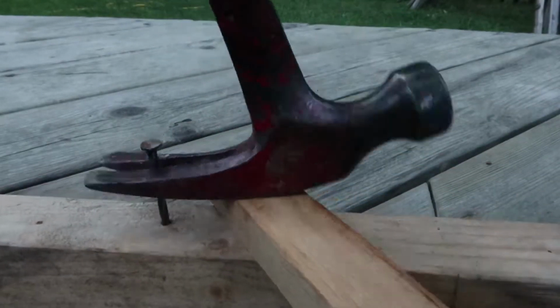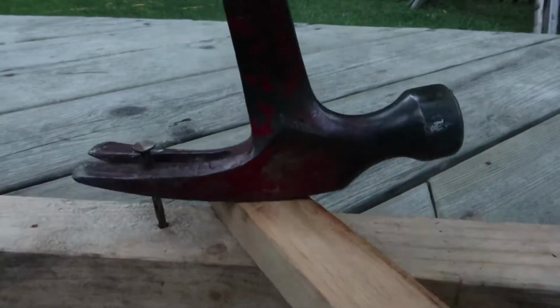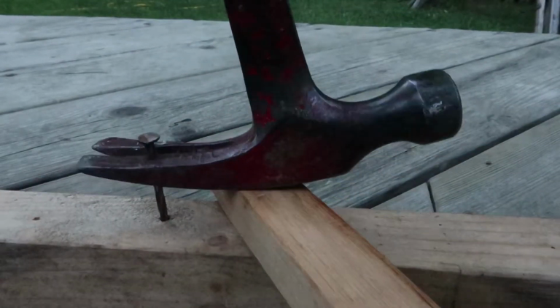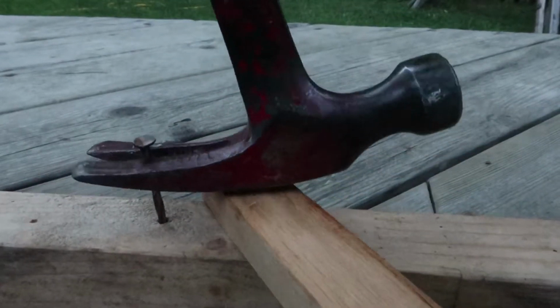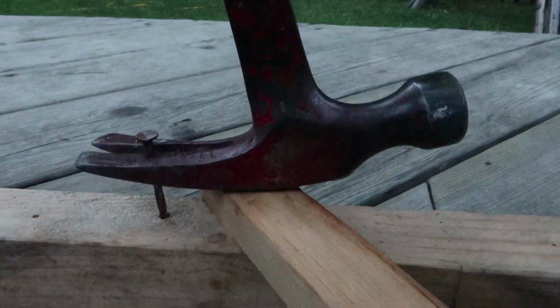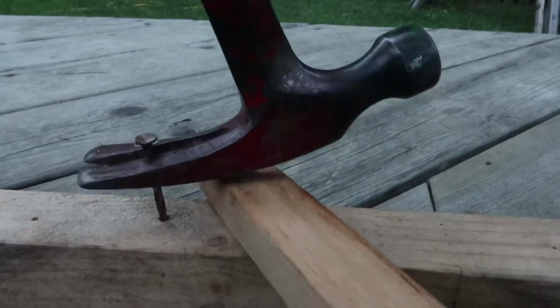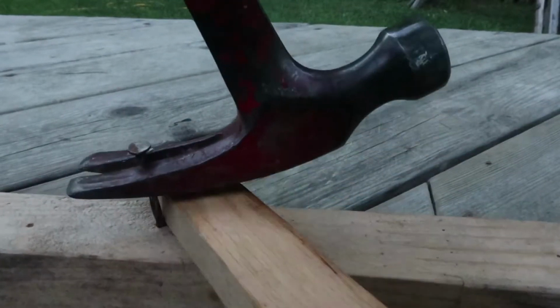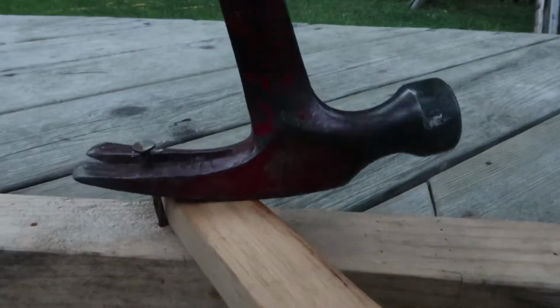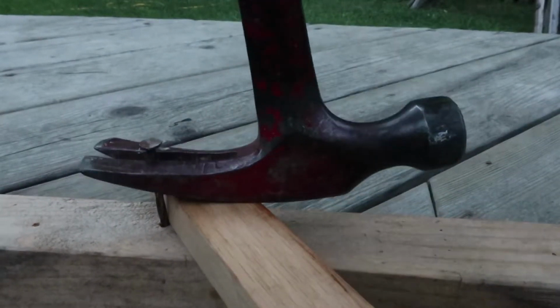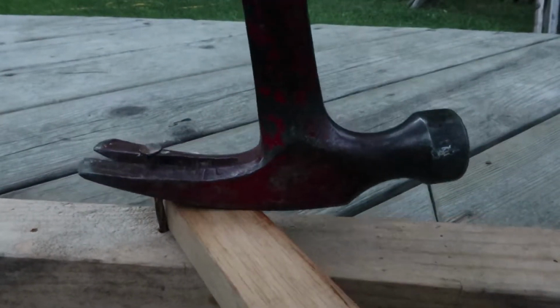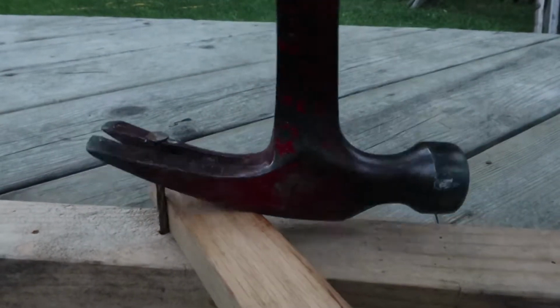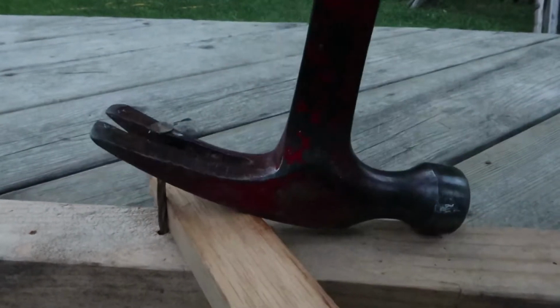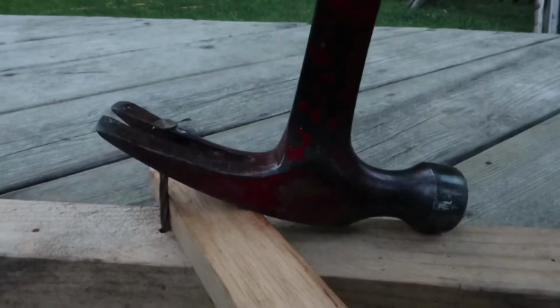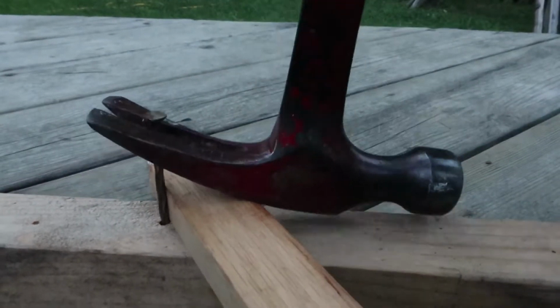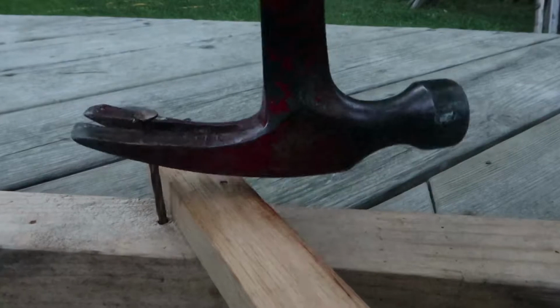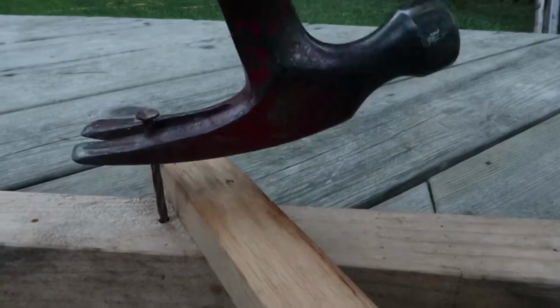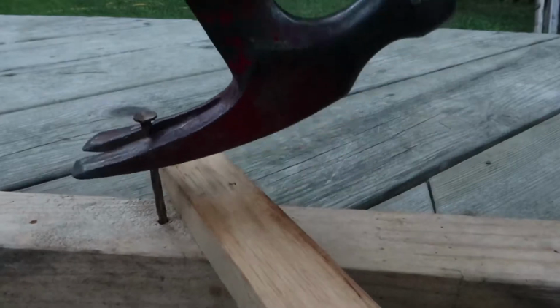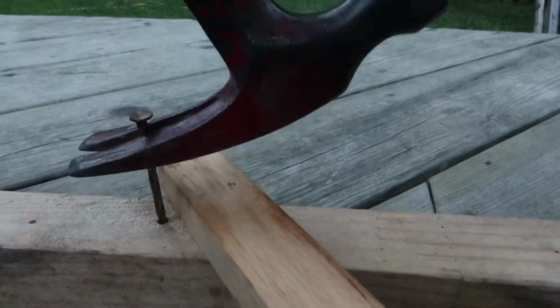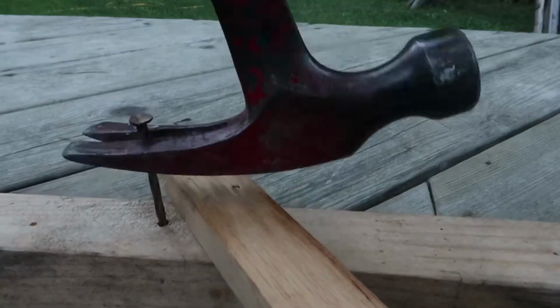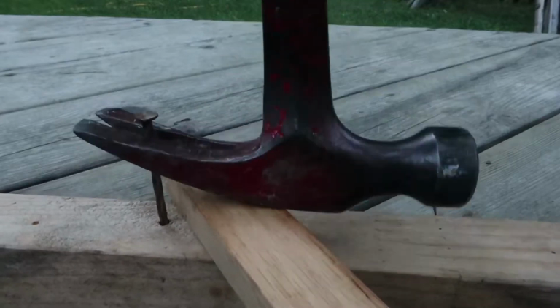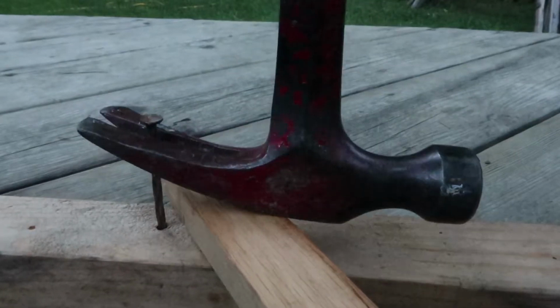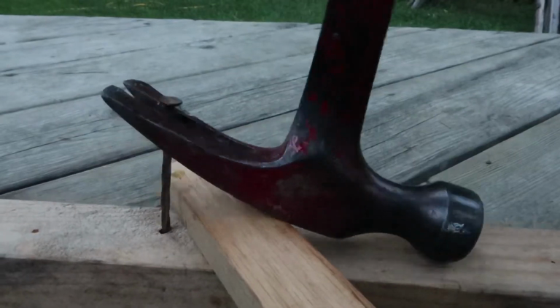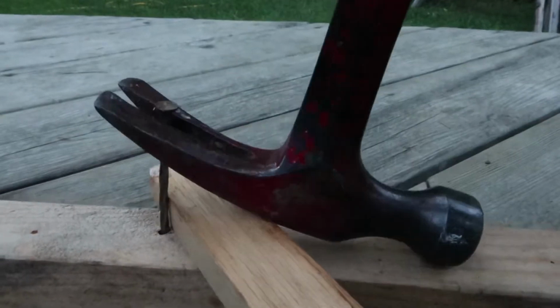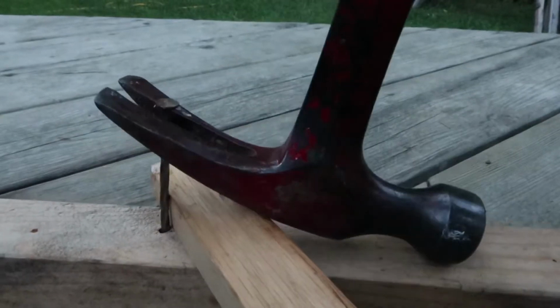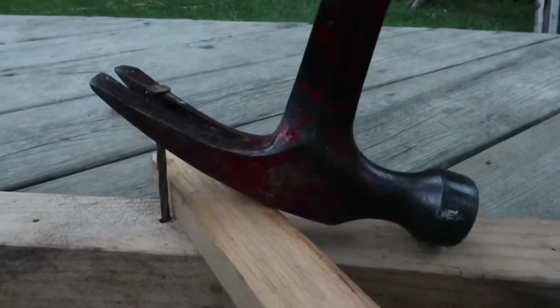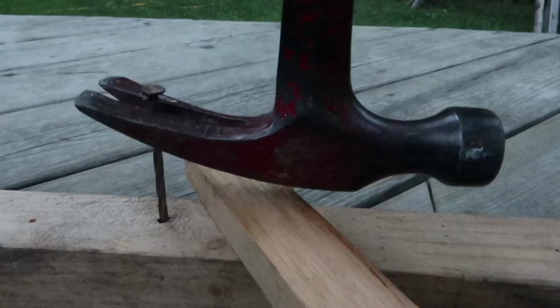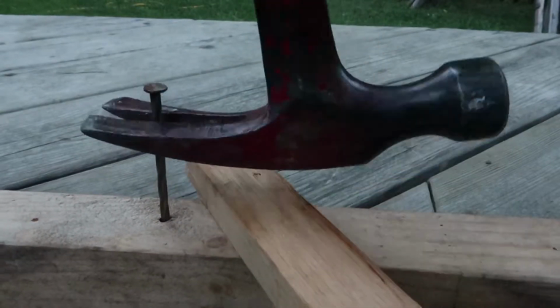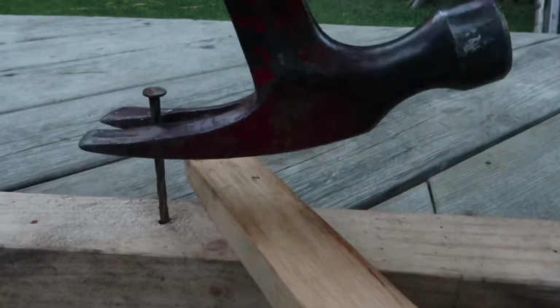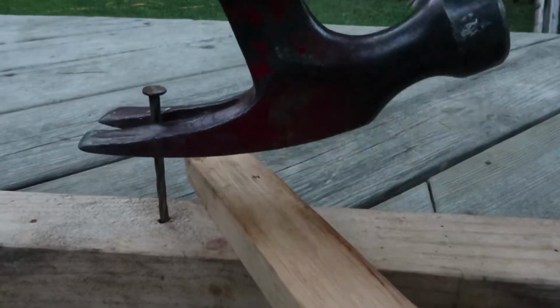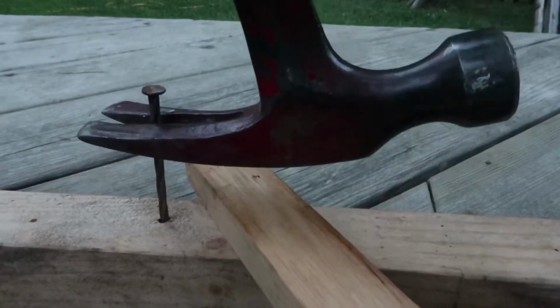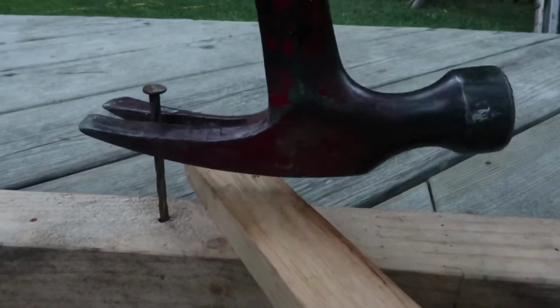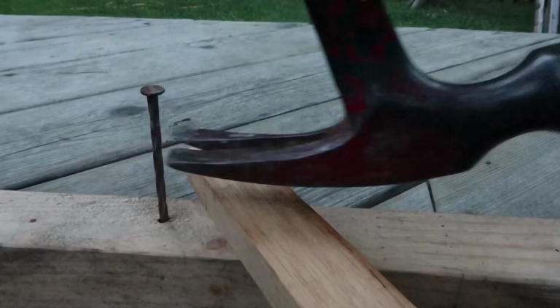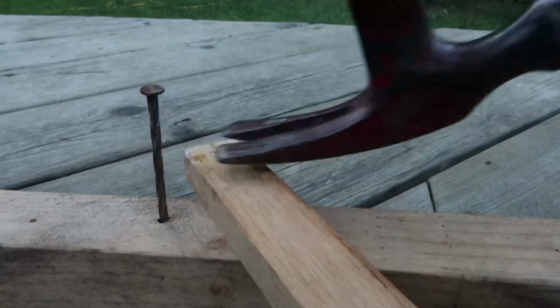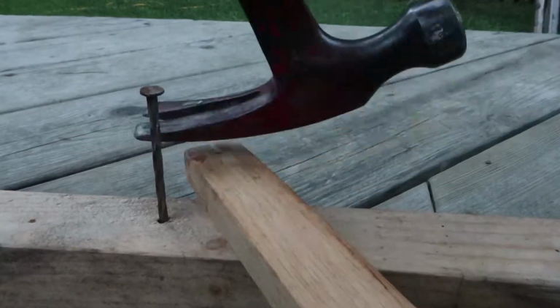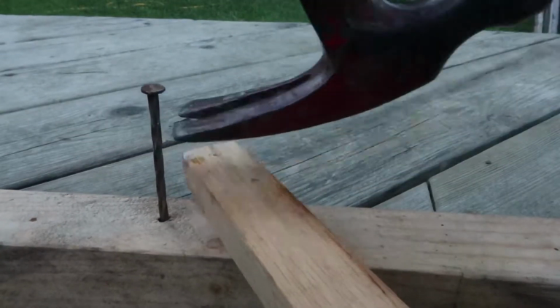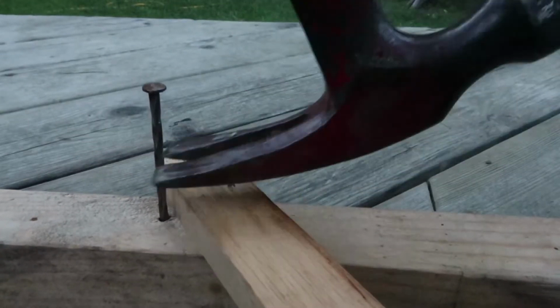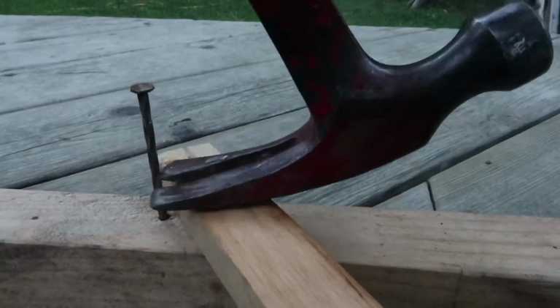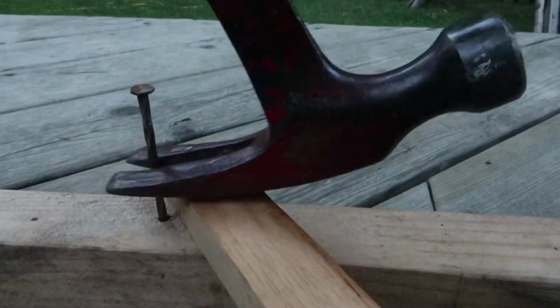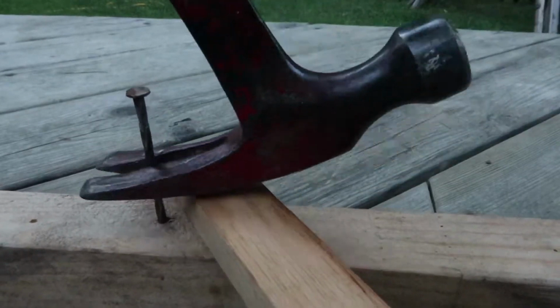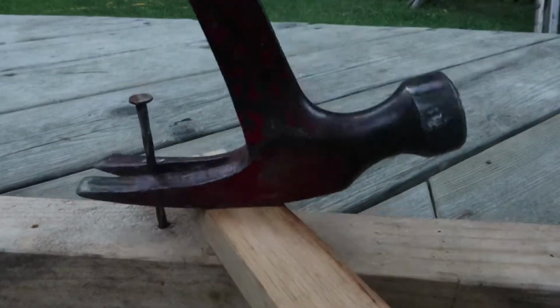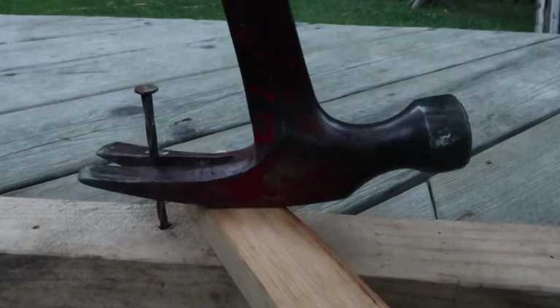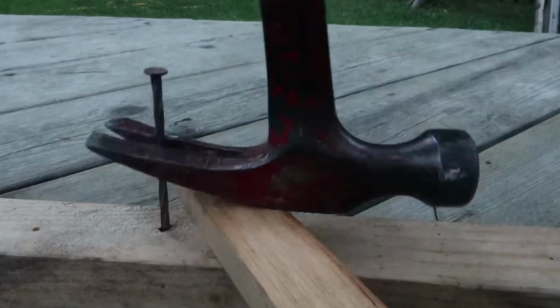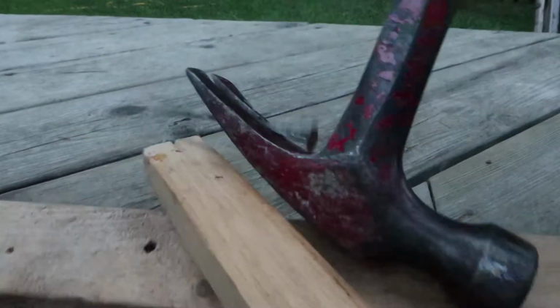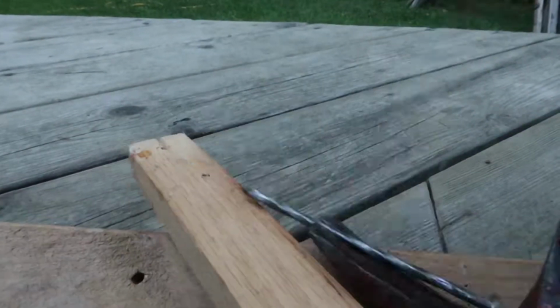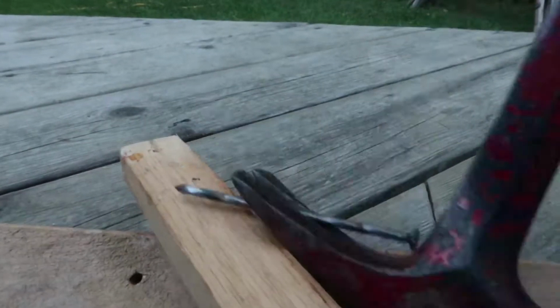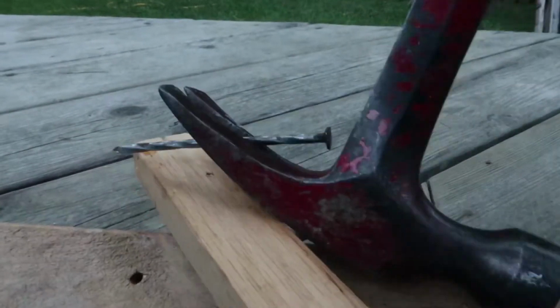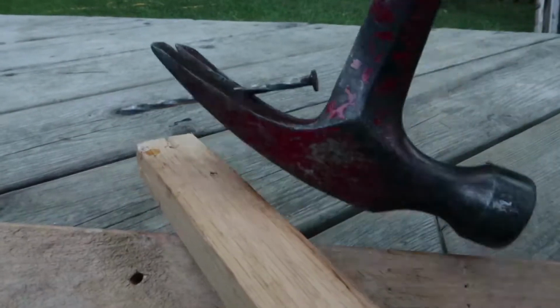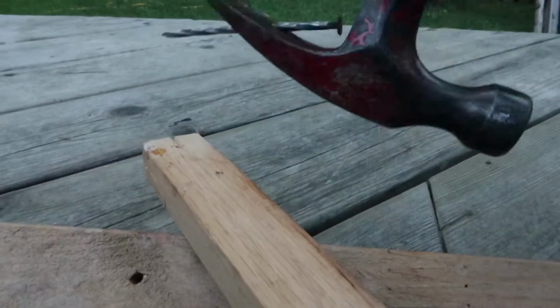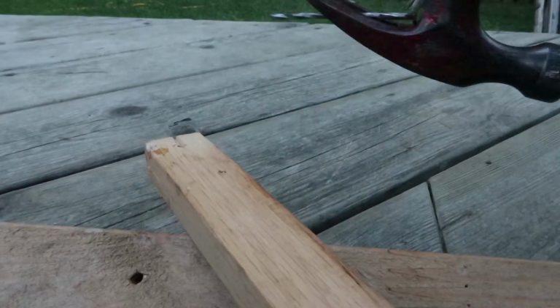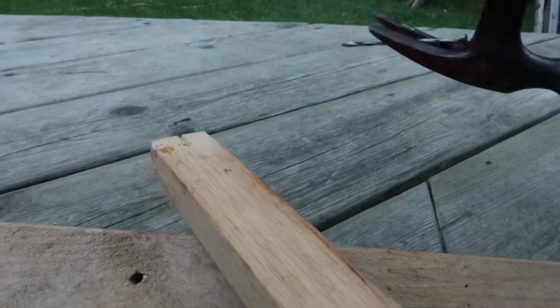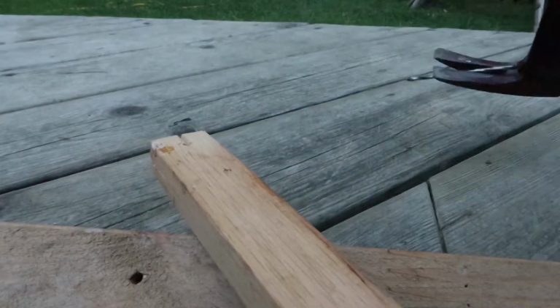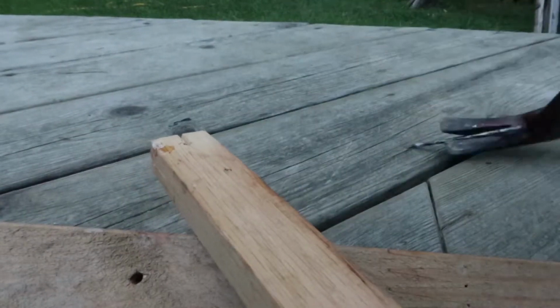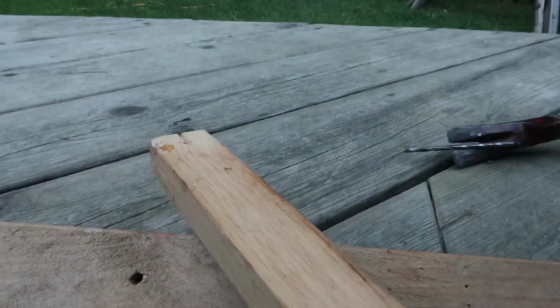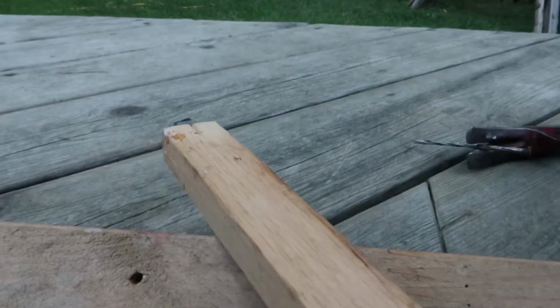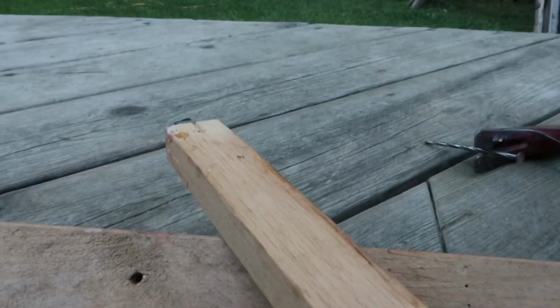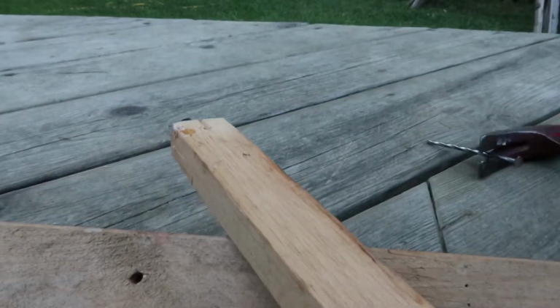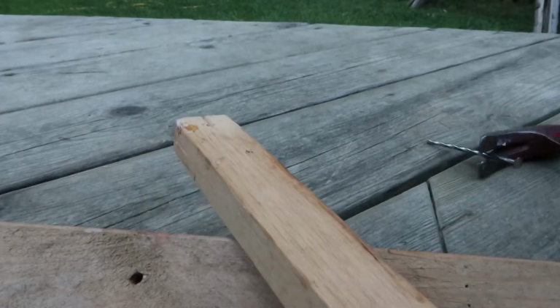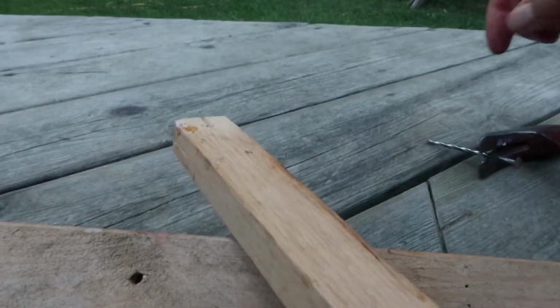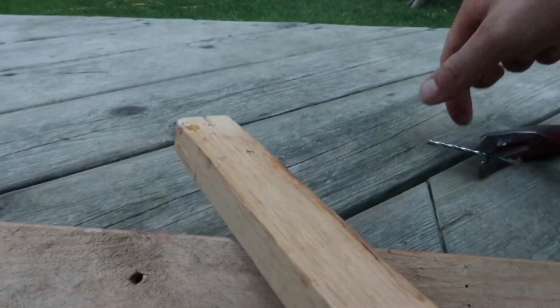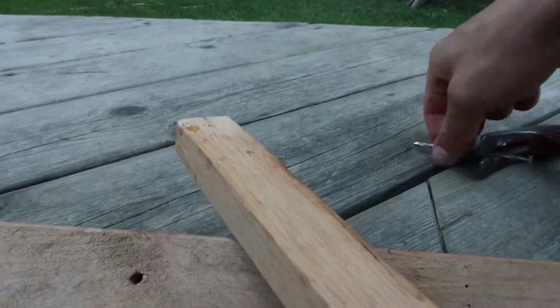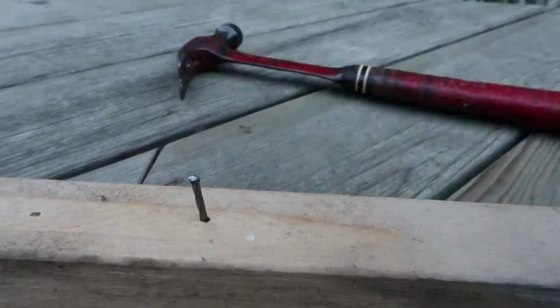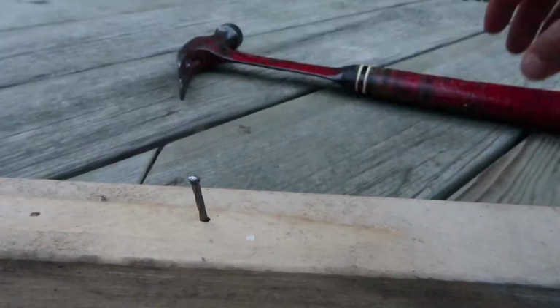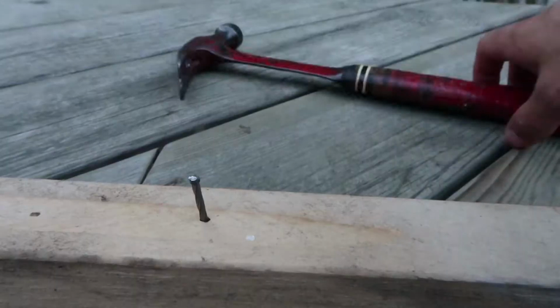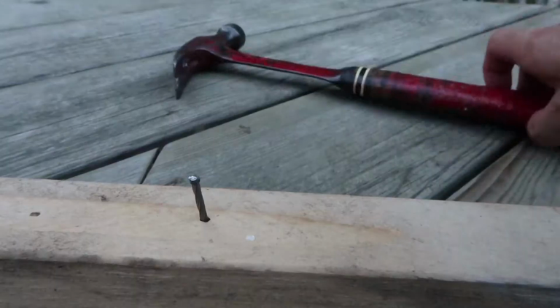Now I'm using a thicker piece of wood and the piece of wood is as close as possible to the nail, and out comes the nail.